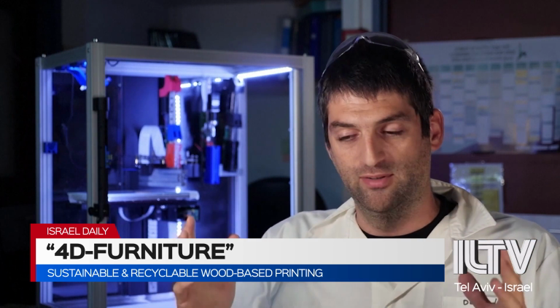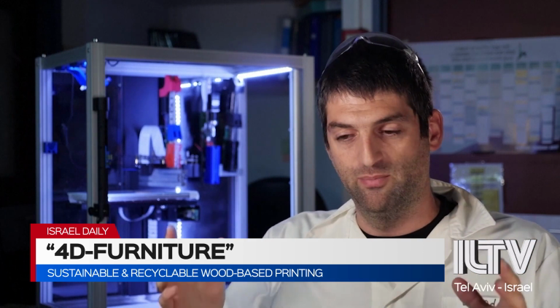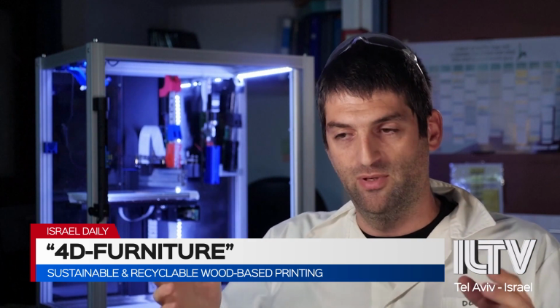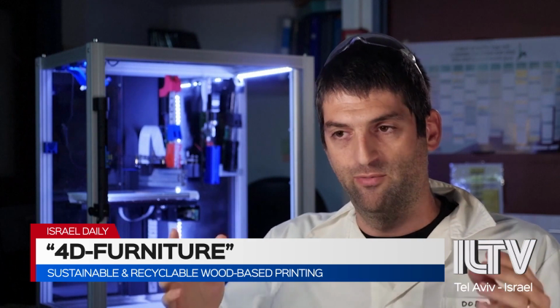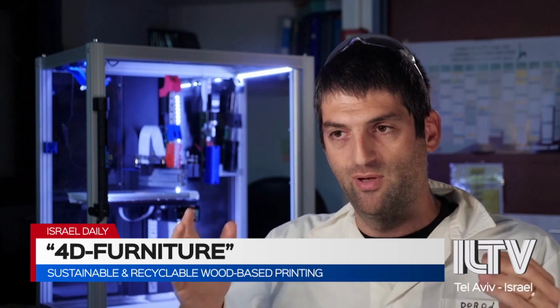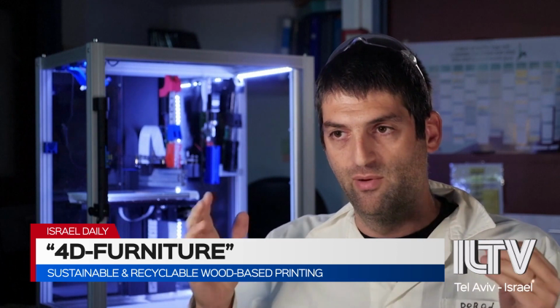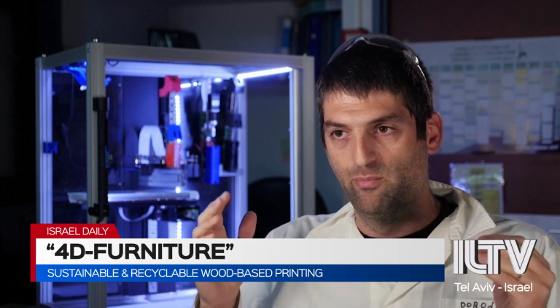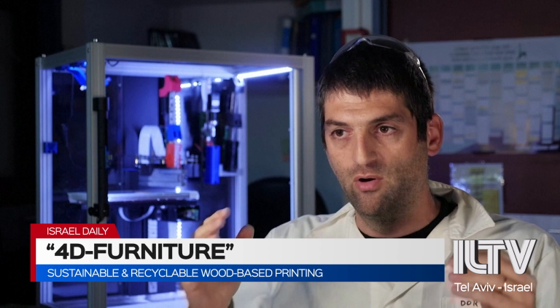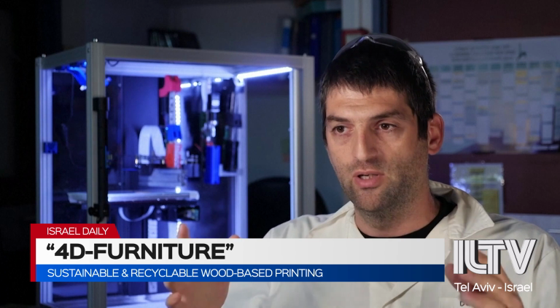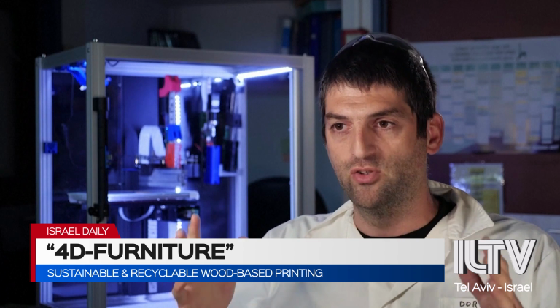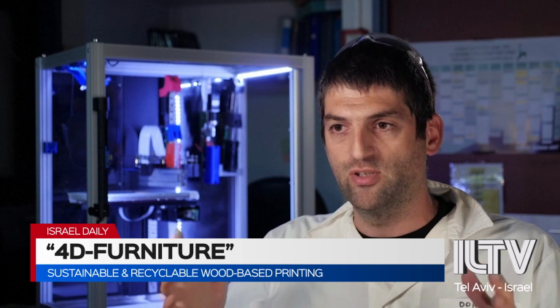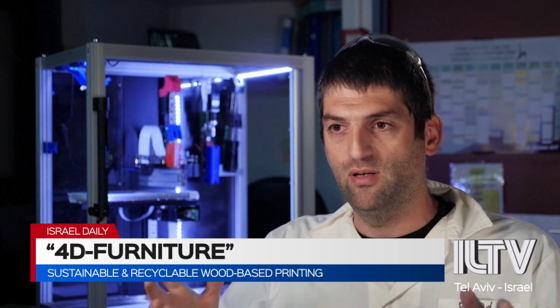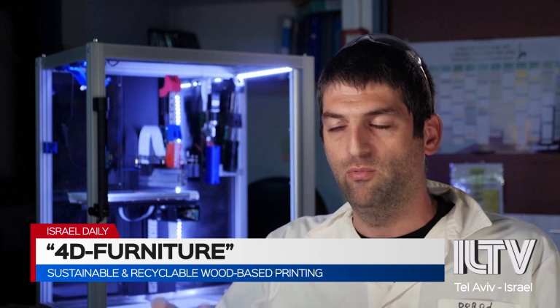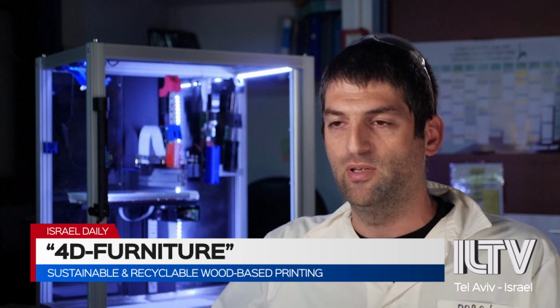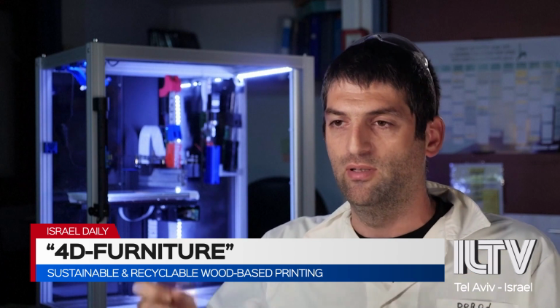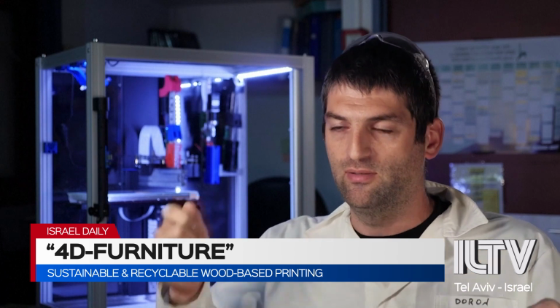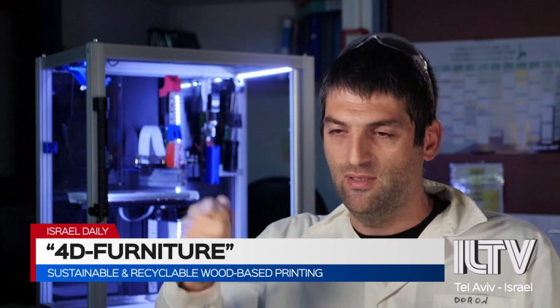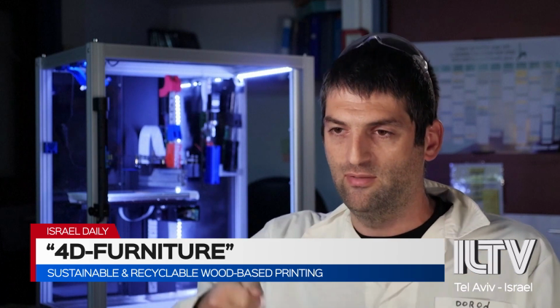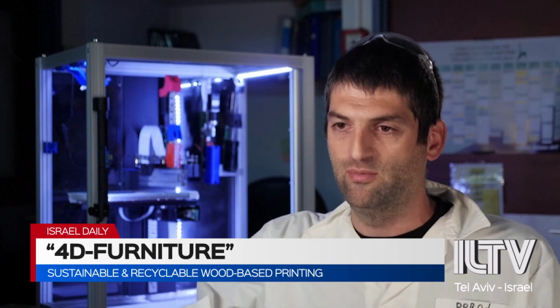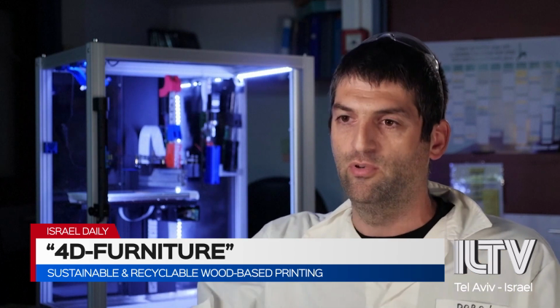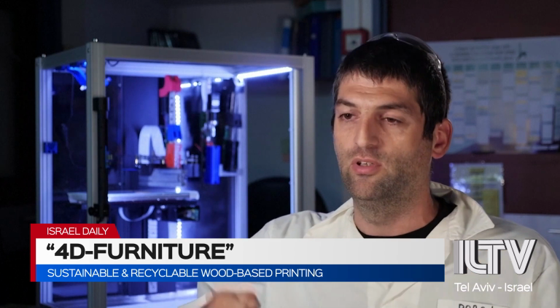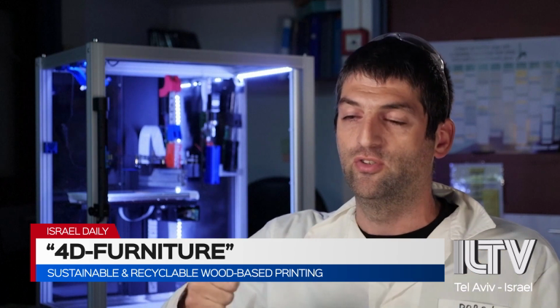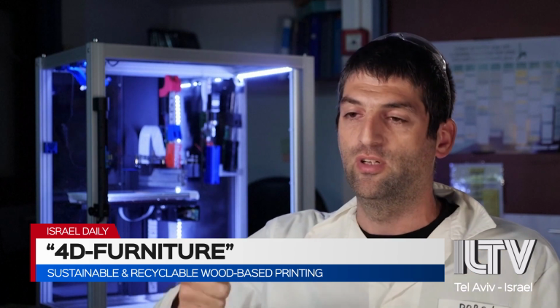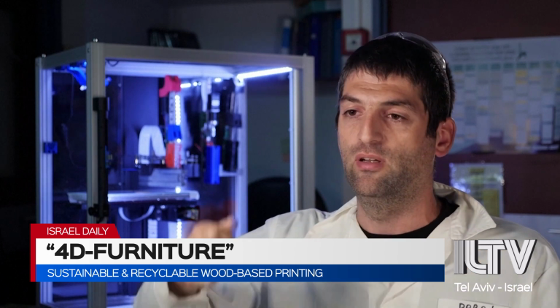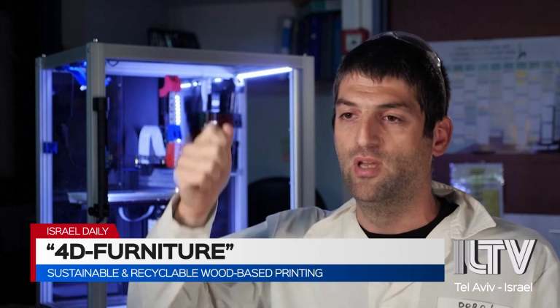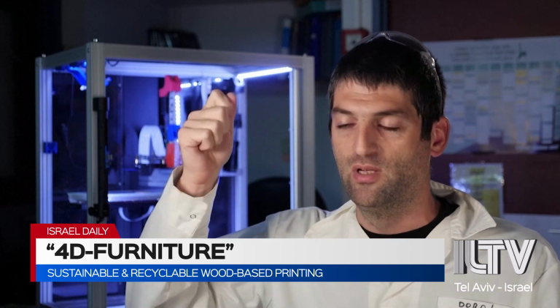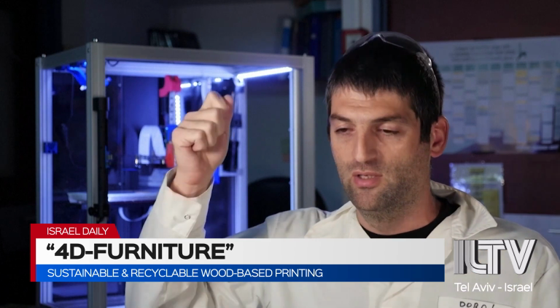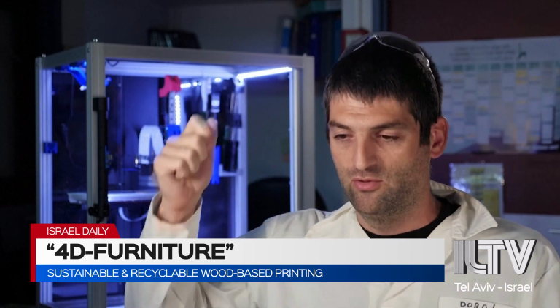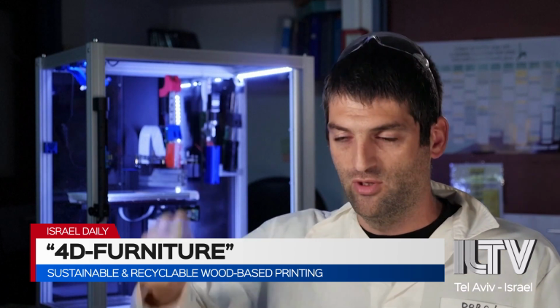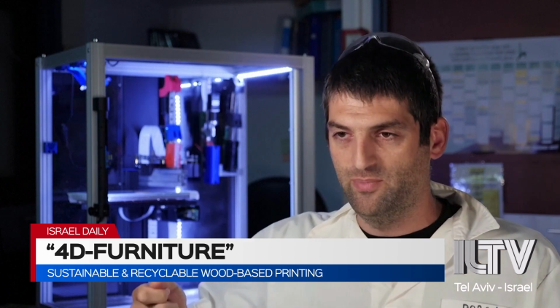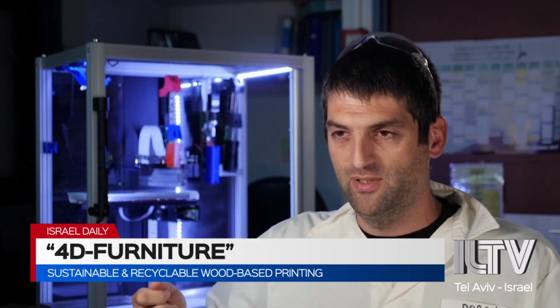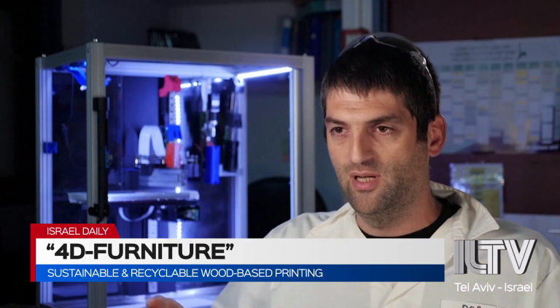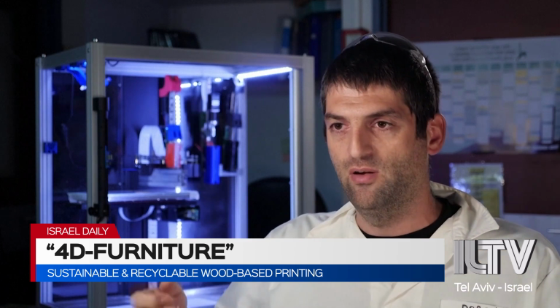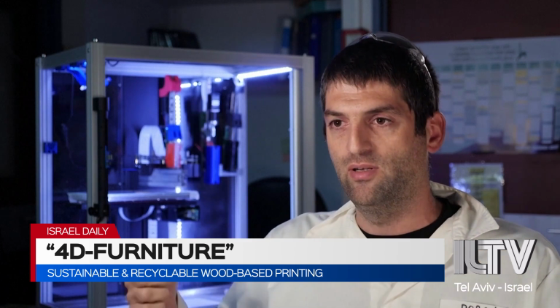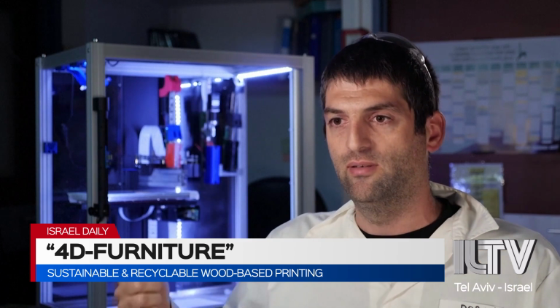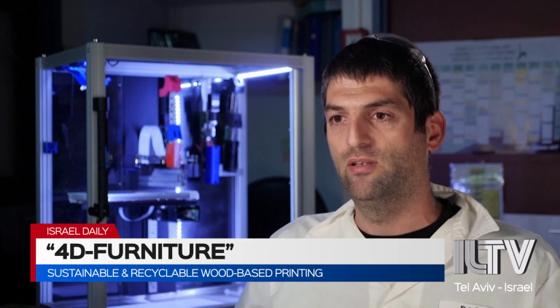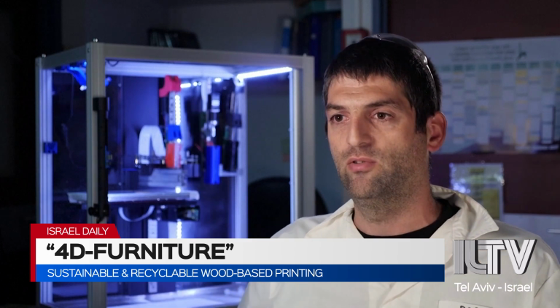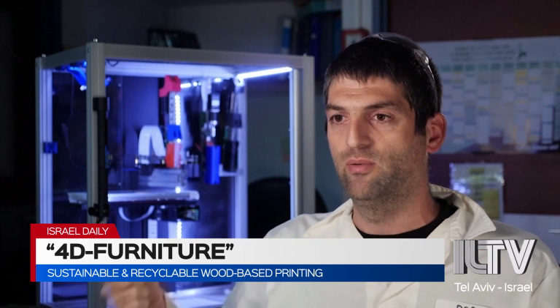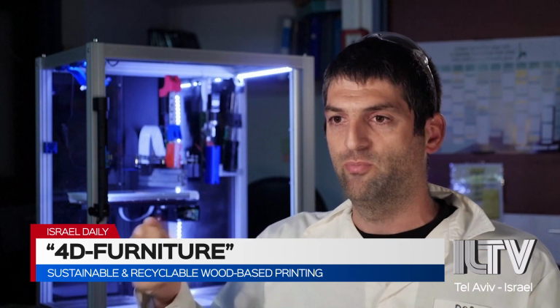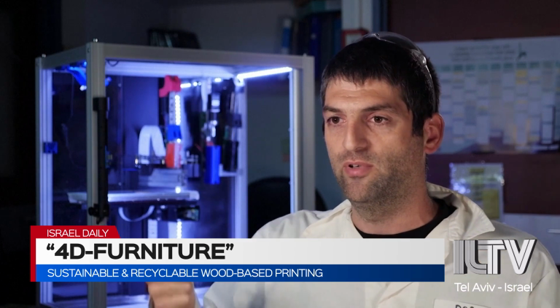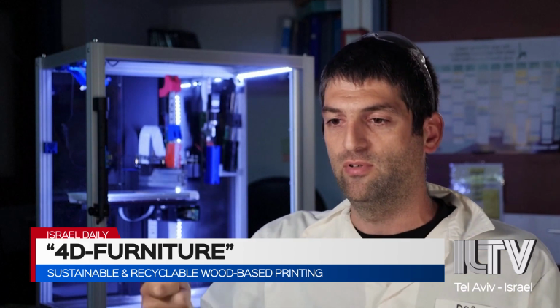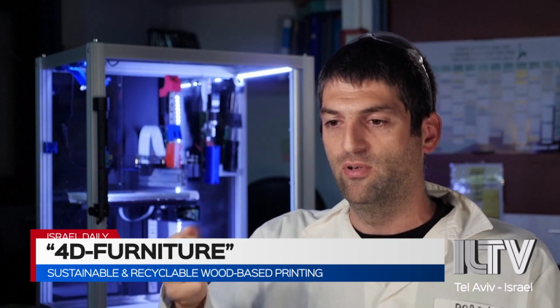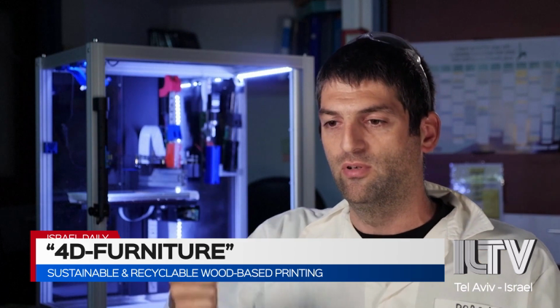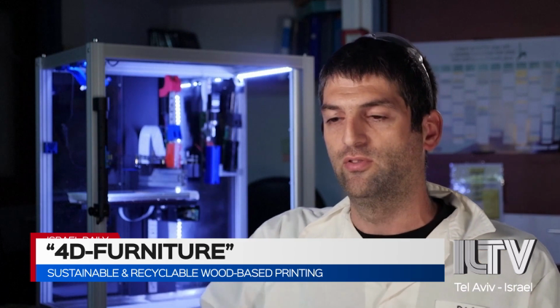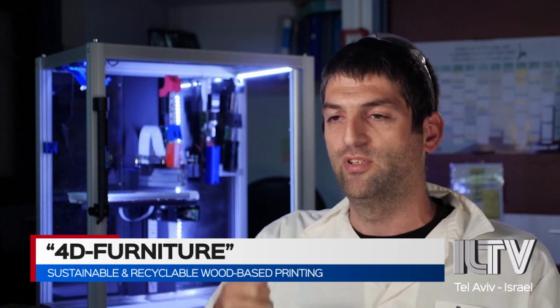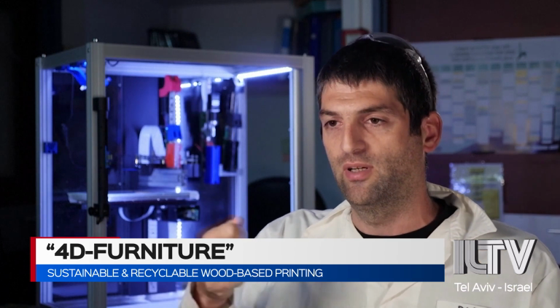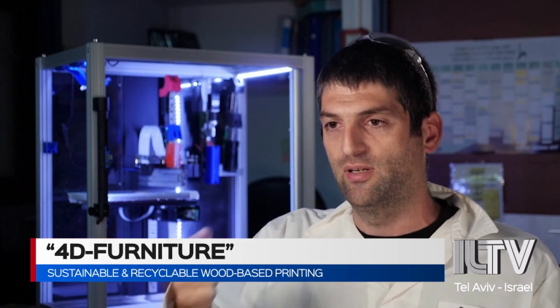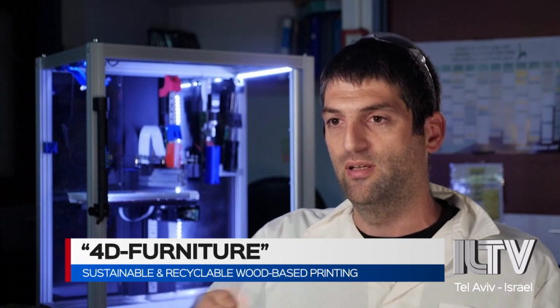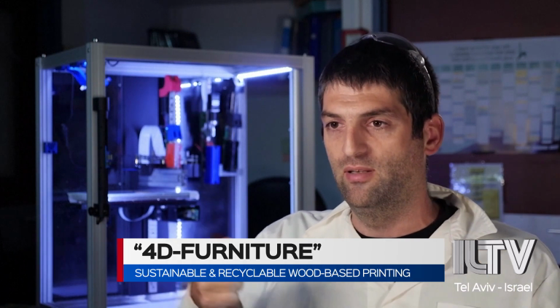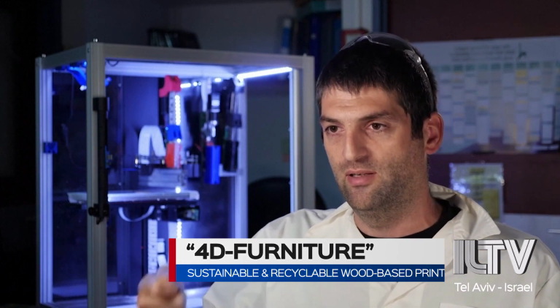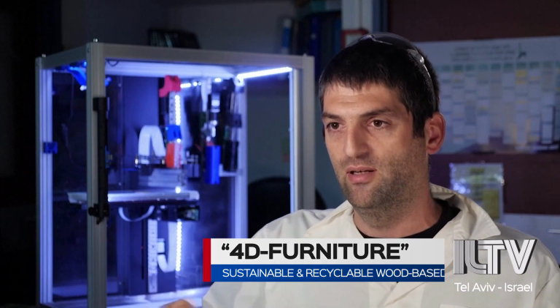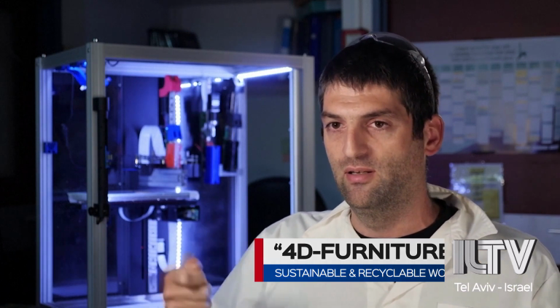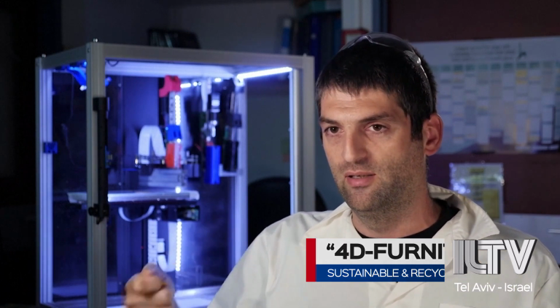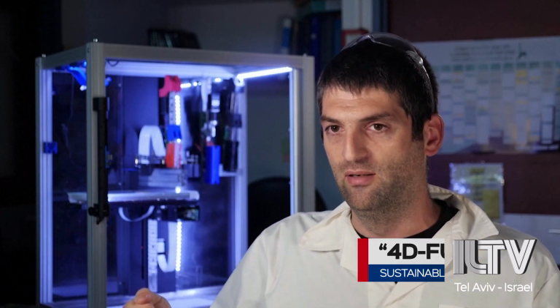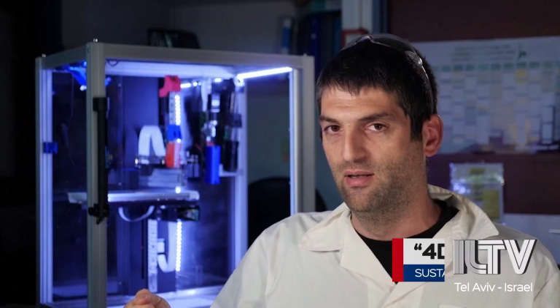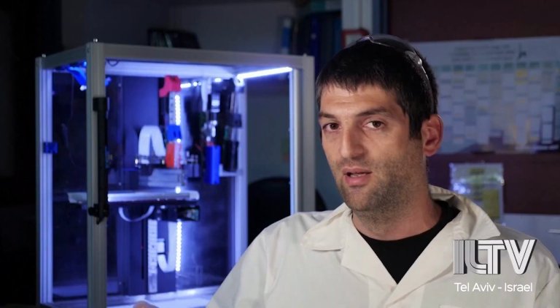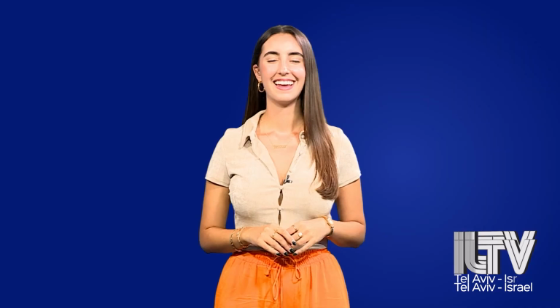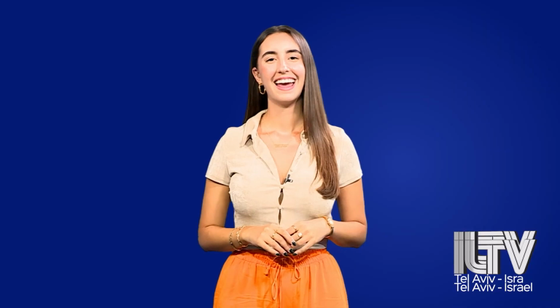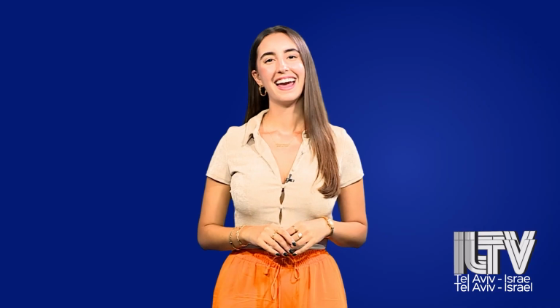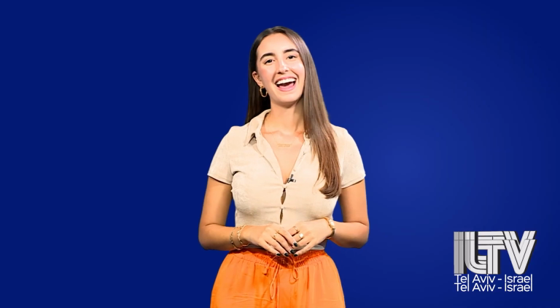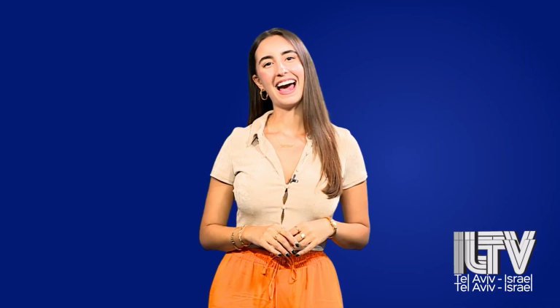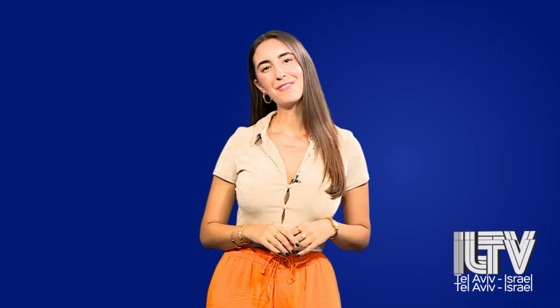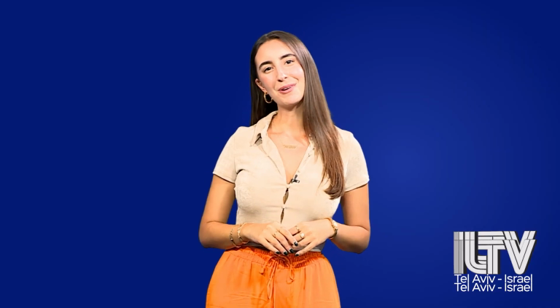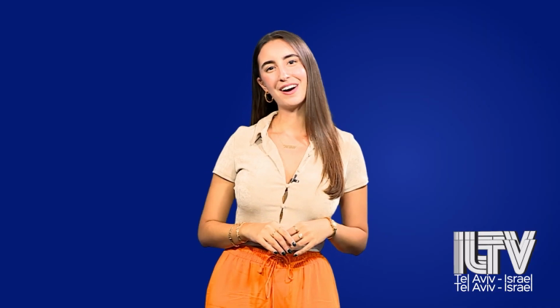For example, if you have a broken chair, we can take this broken chair, chop it down, and then you can print your own chair again and again.